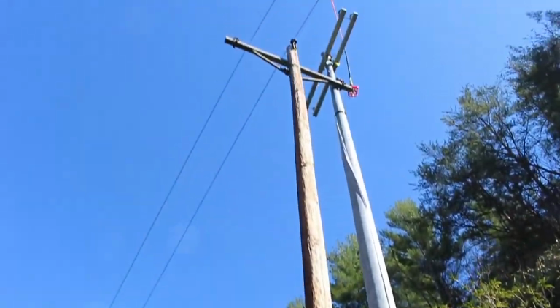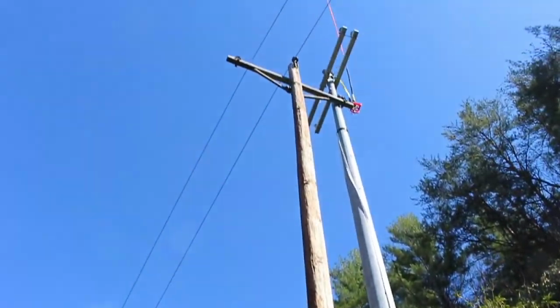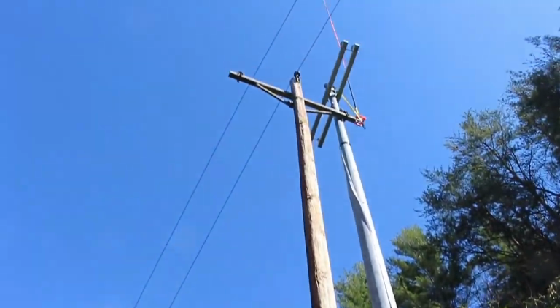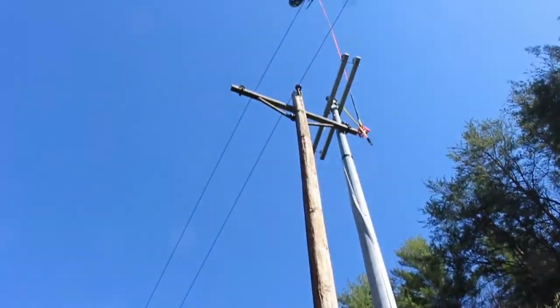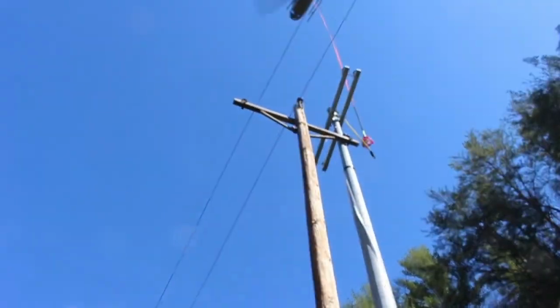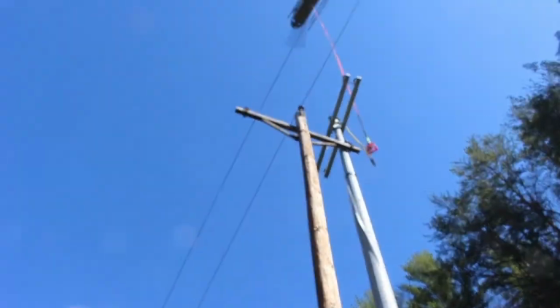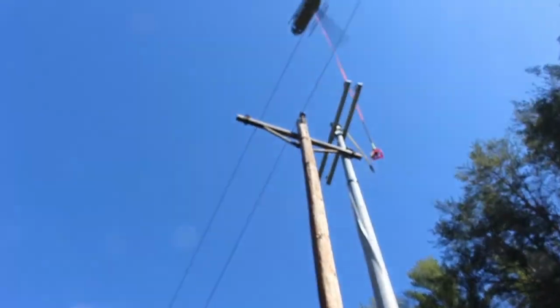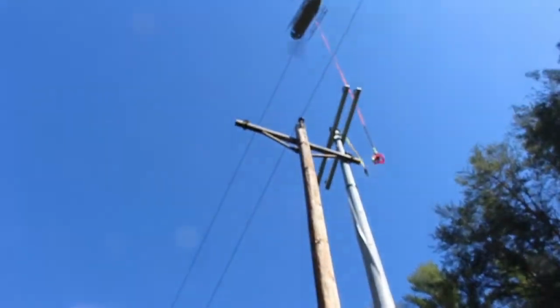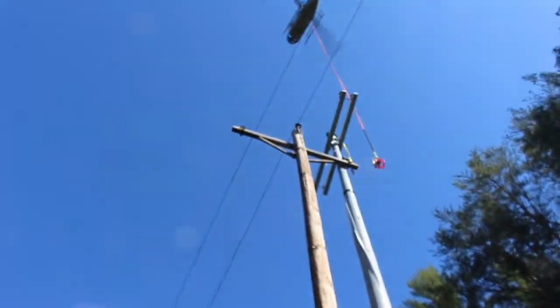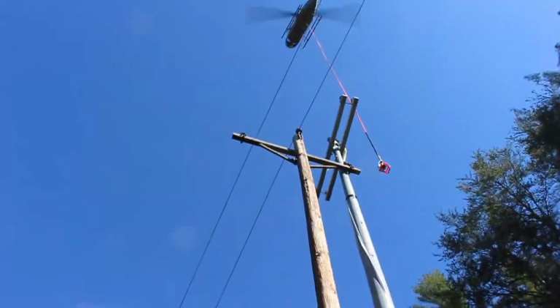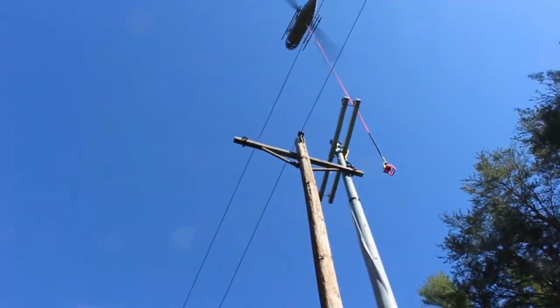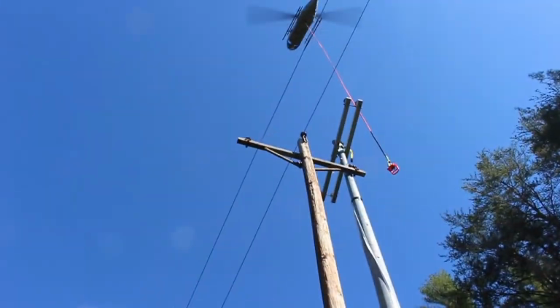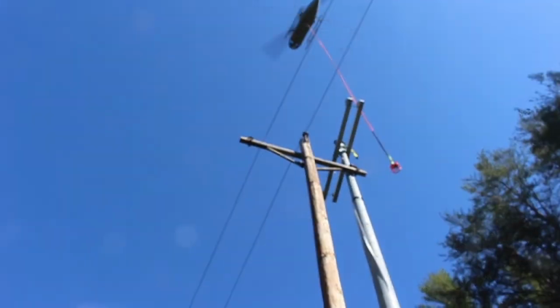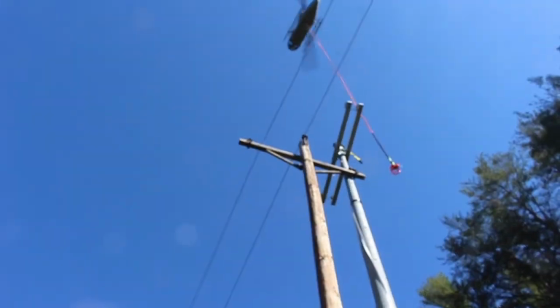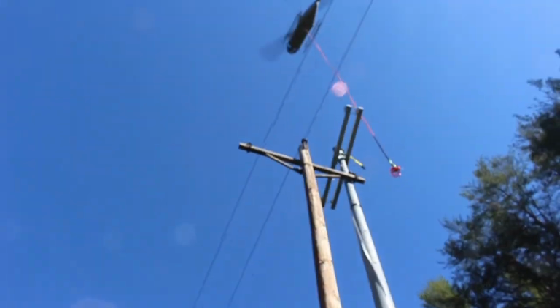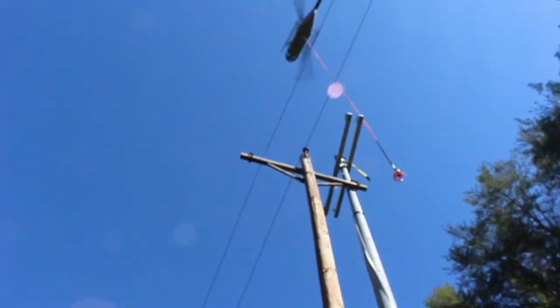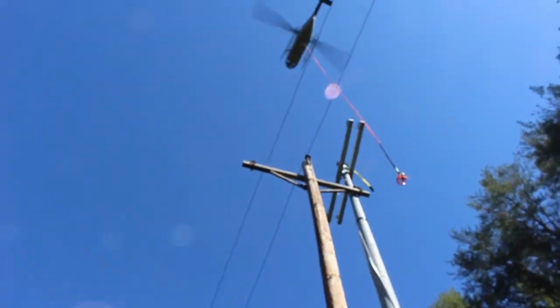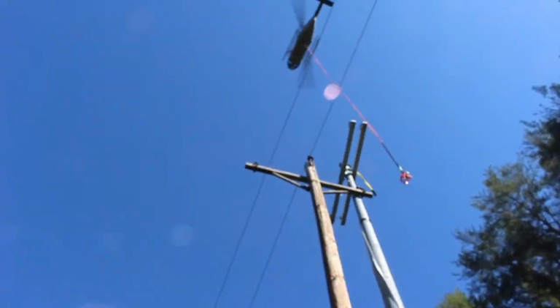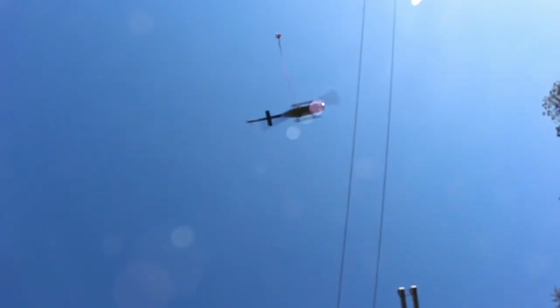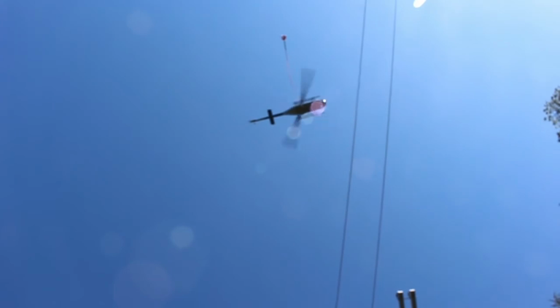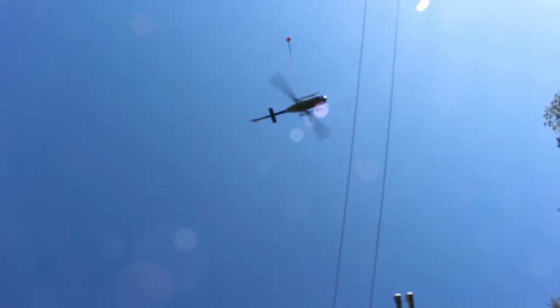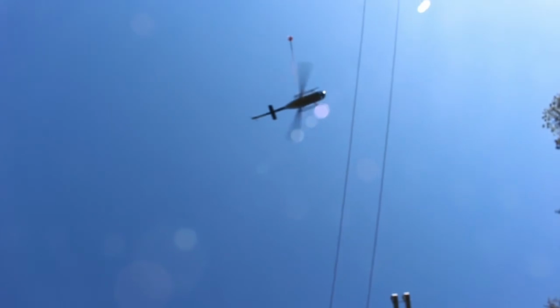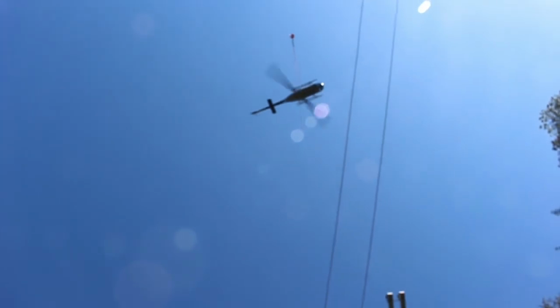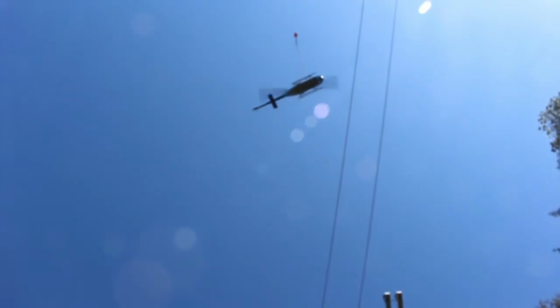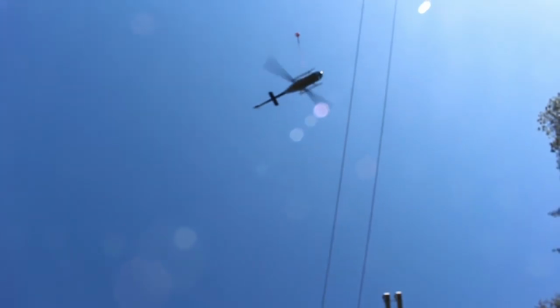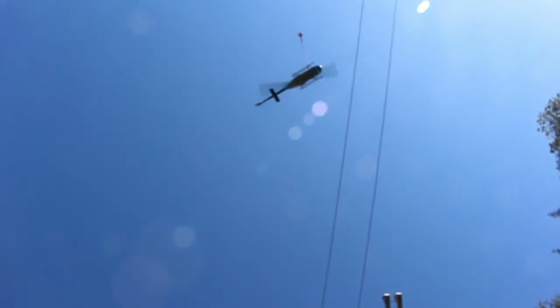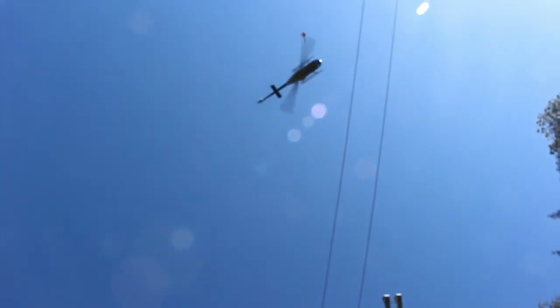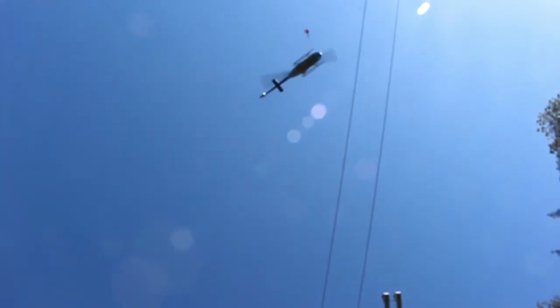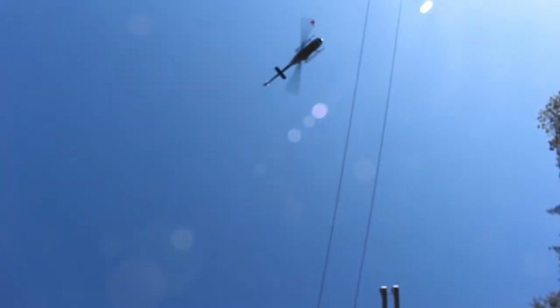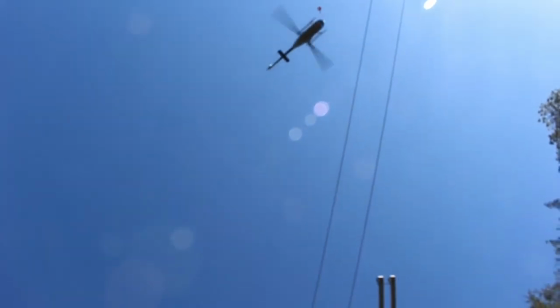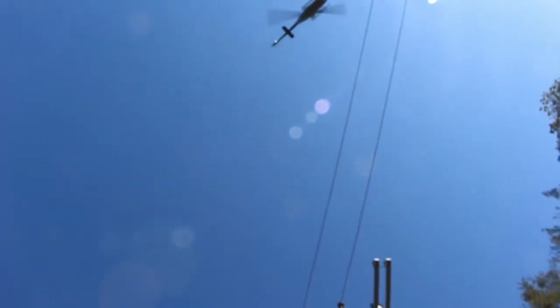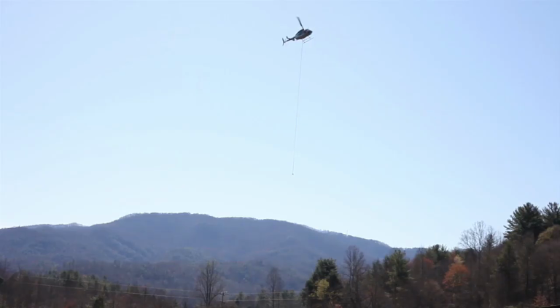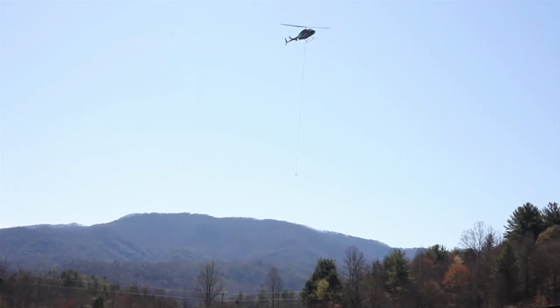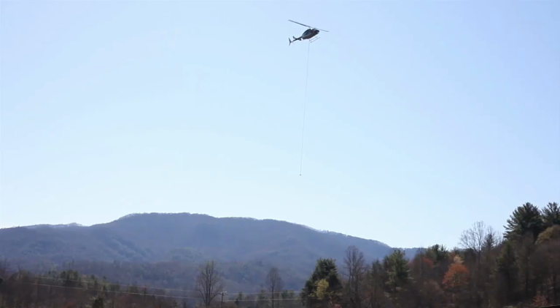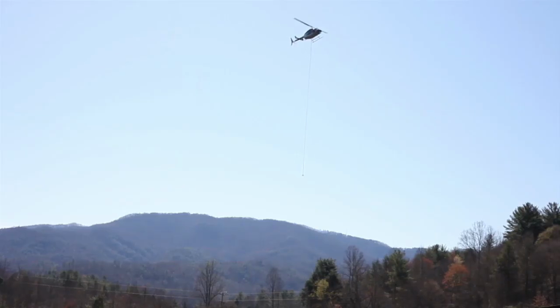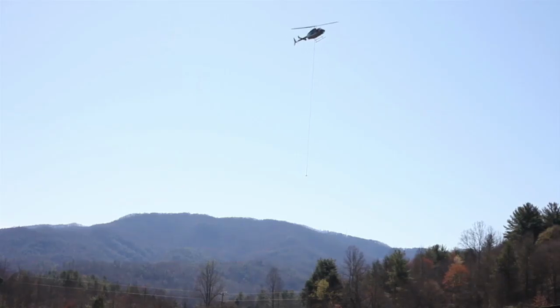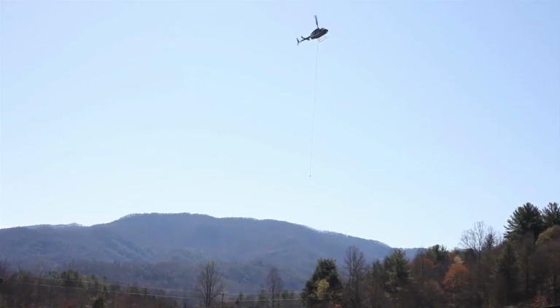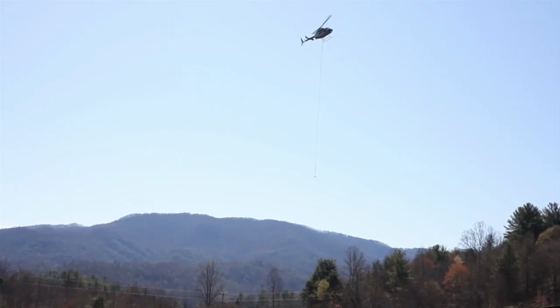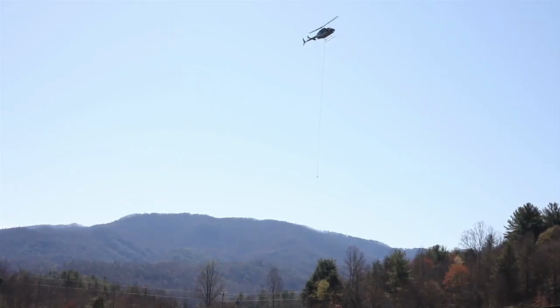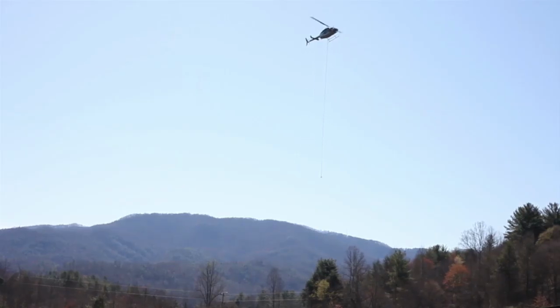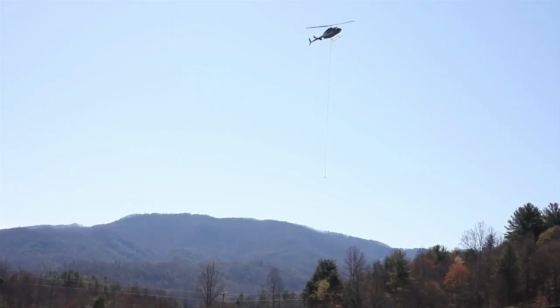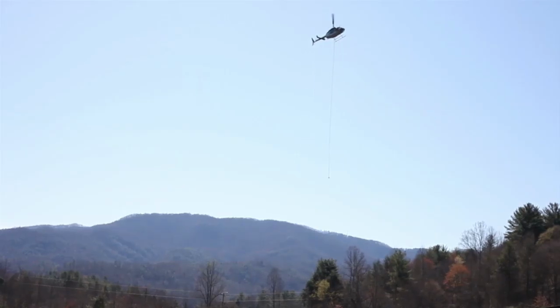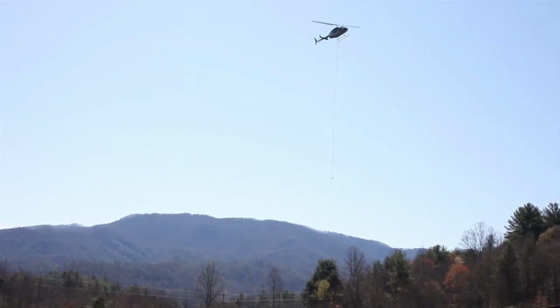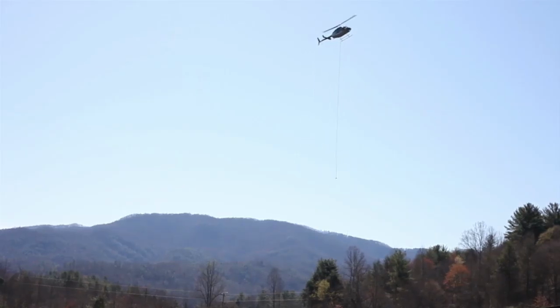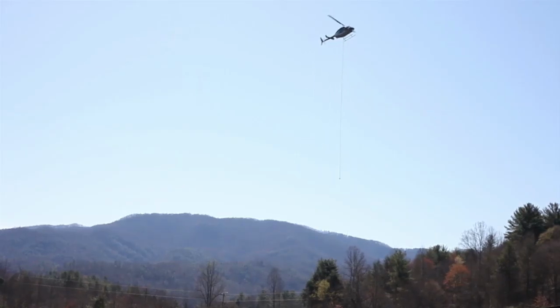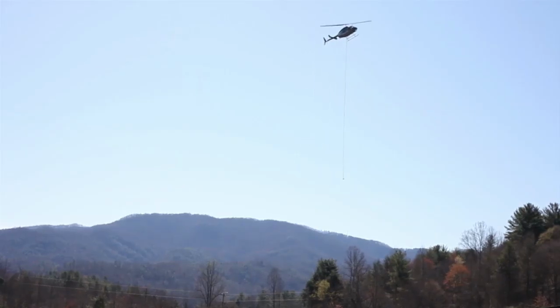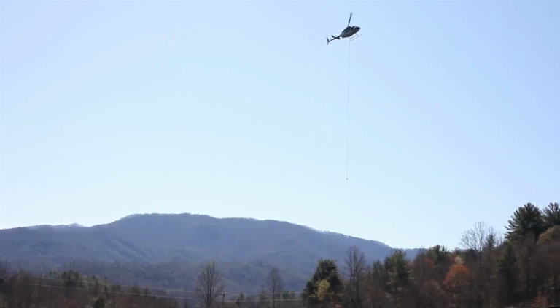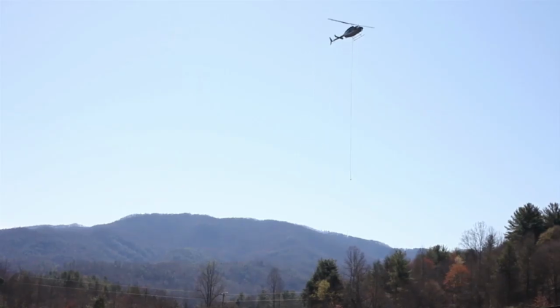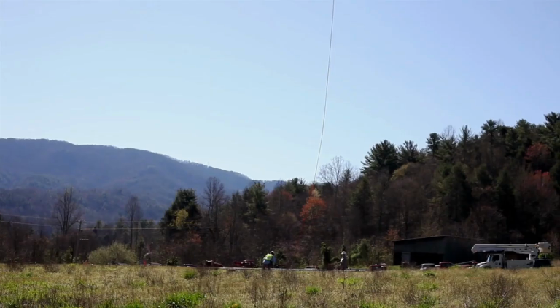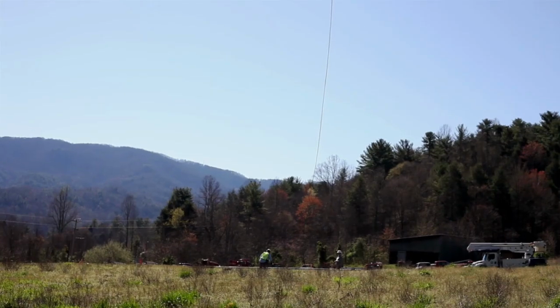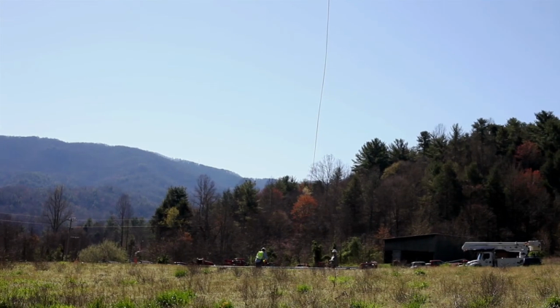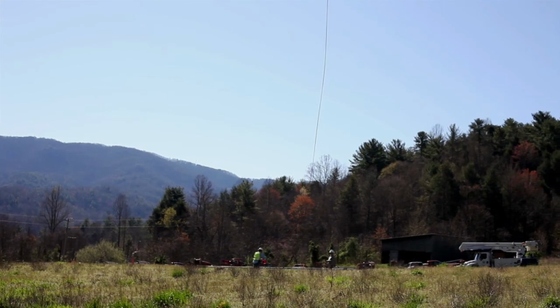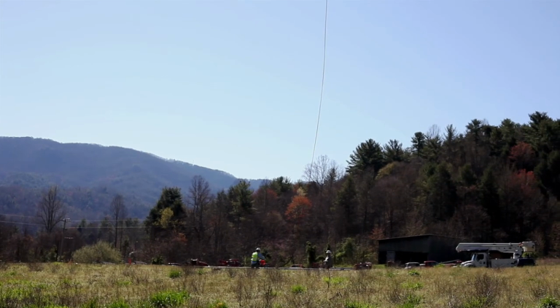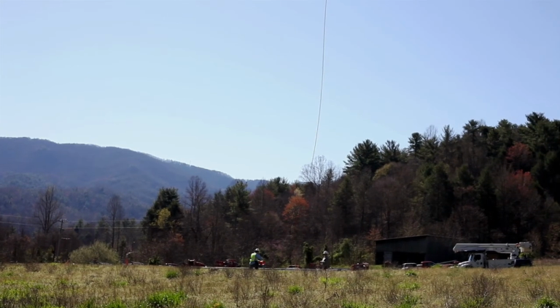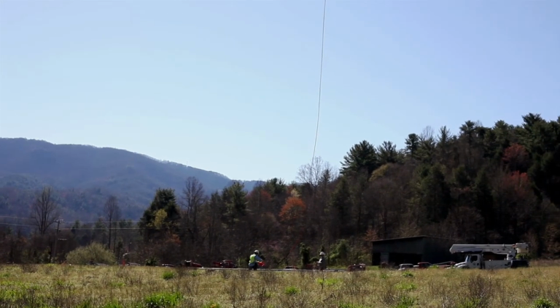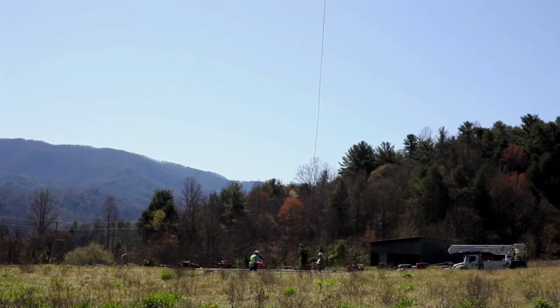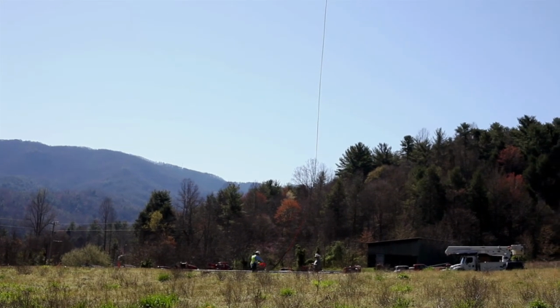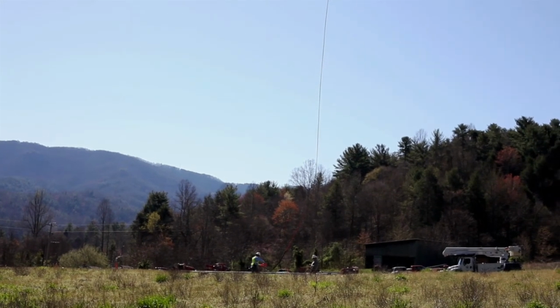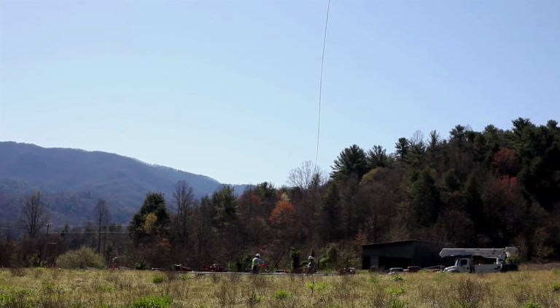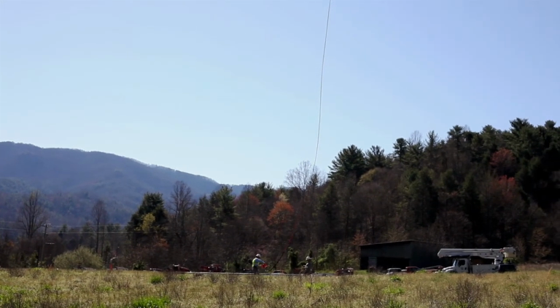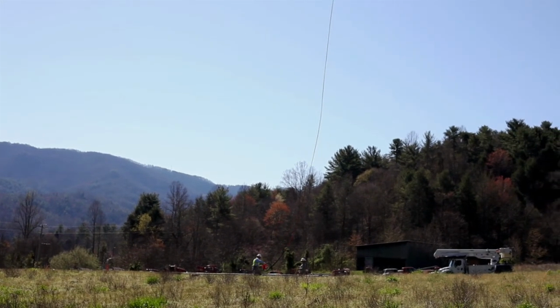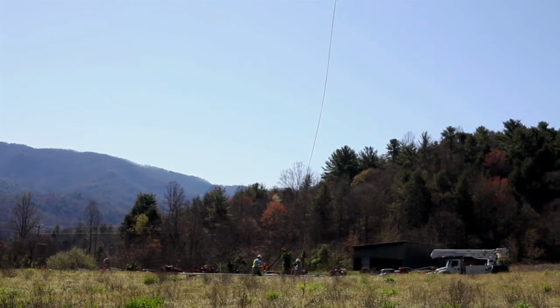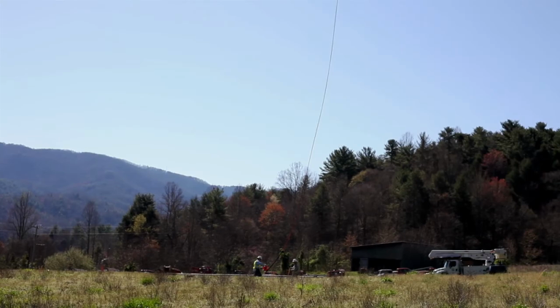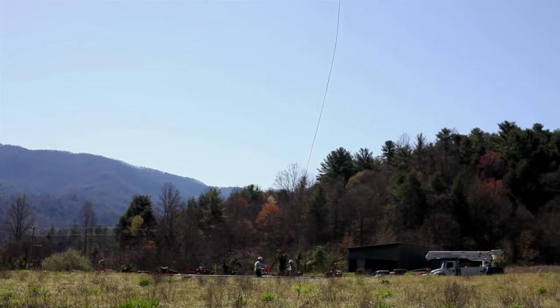The crews guided the bottom of each new pole into its hole, and the helicopter released it and was quickly off to pick up the next one.